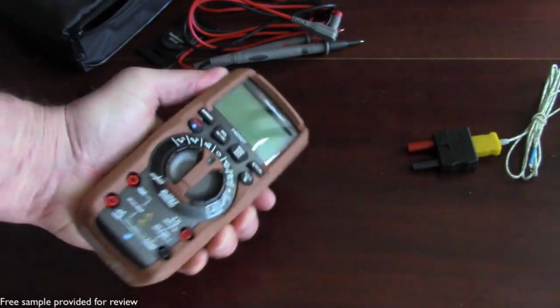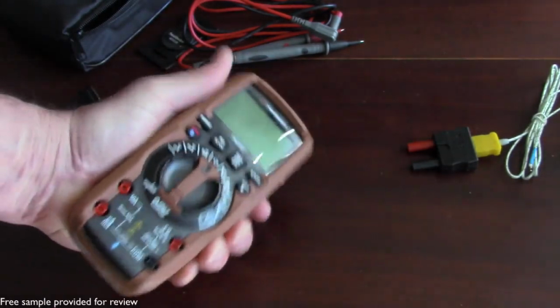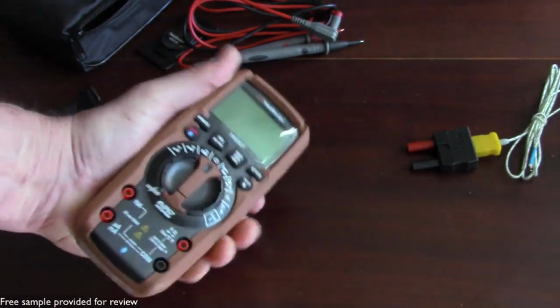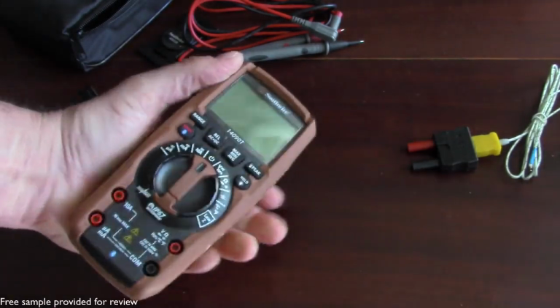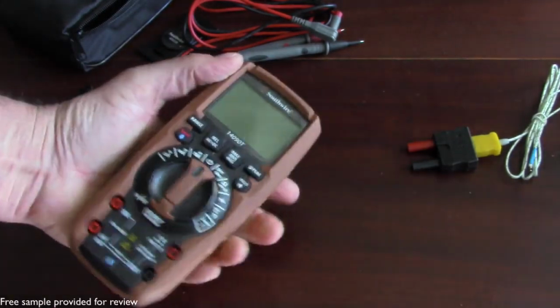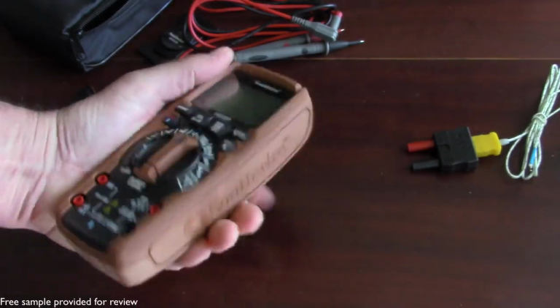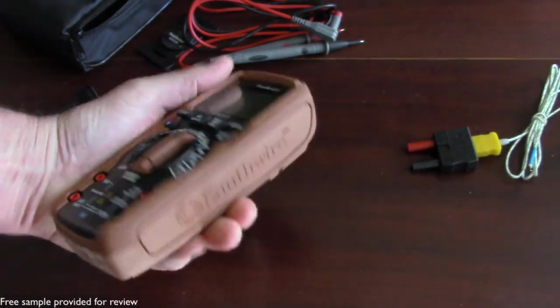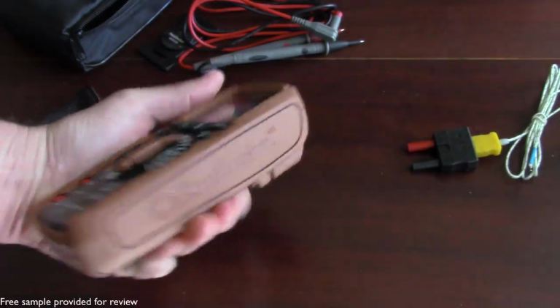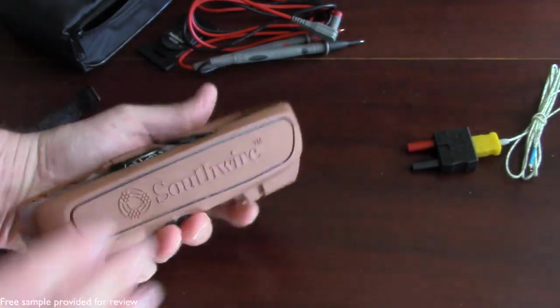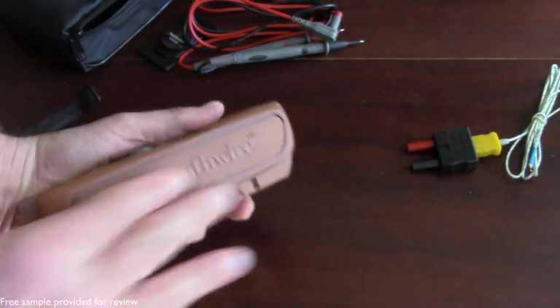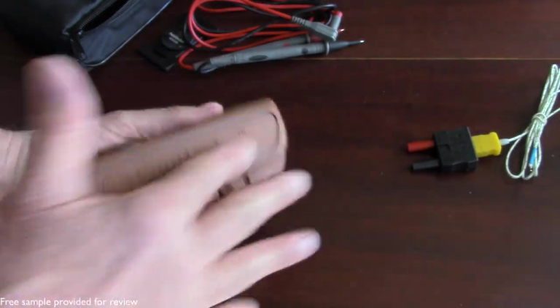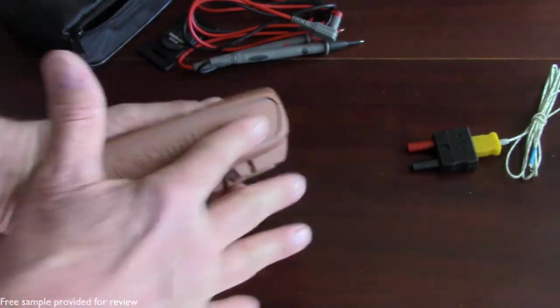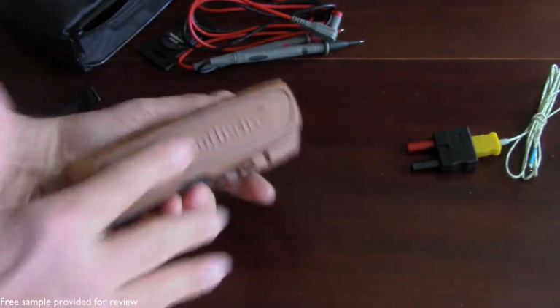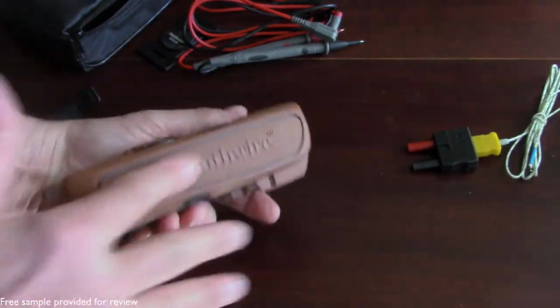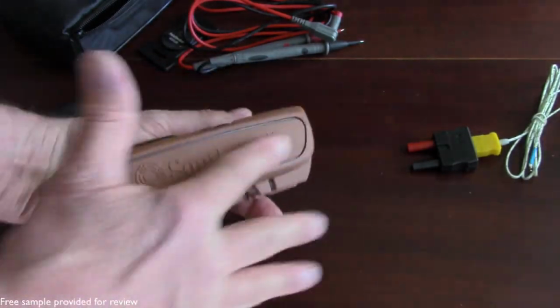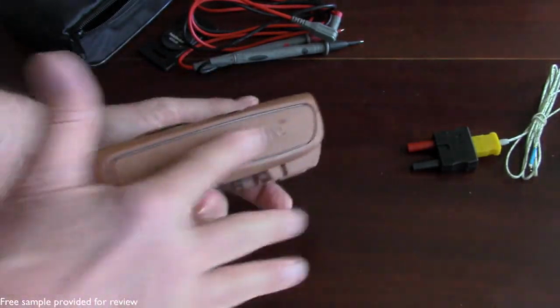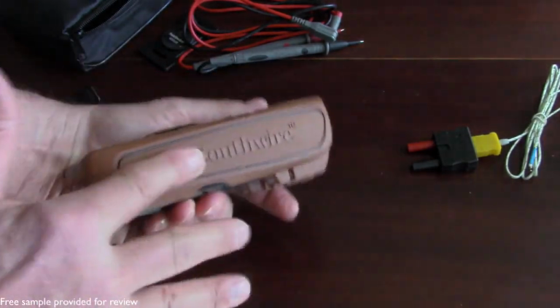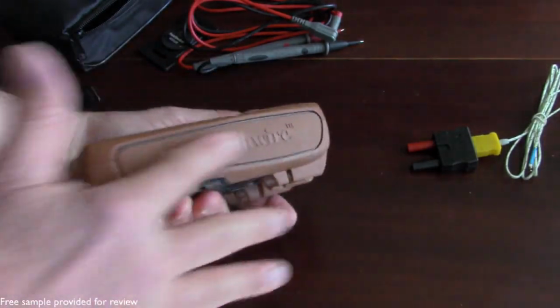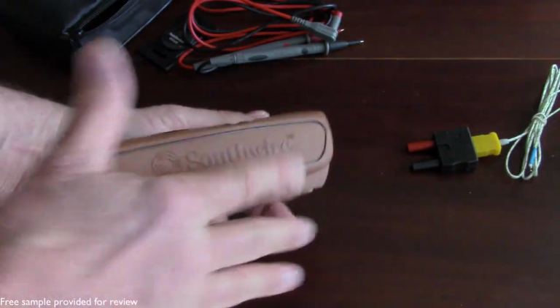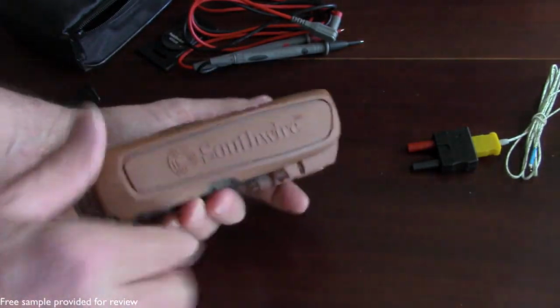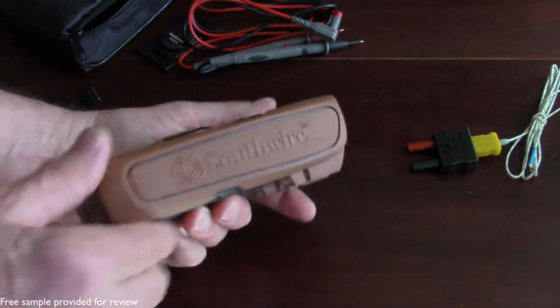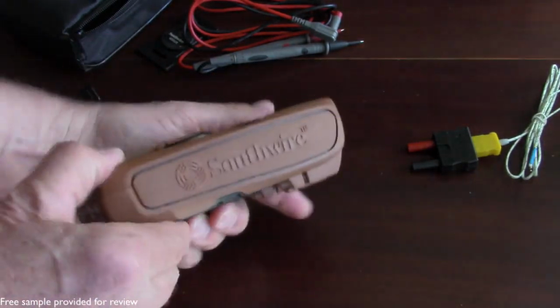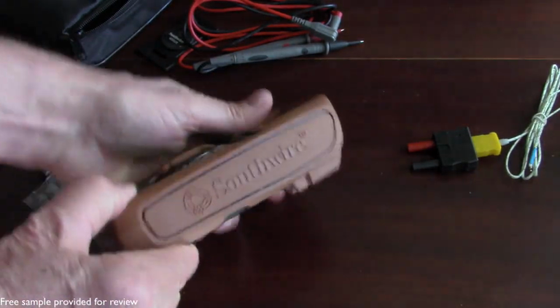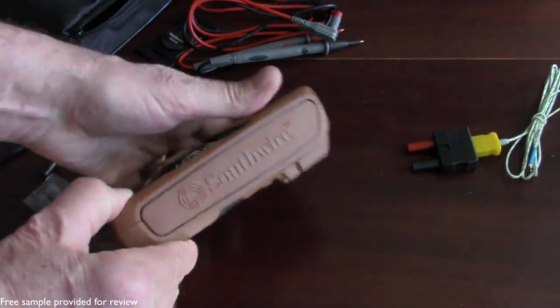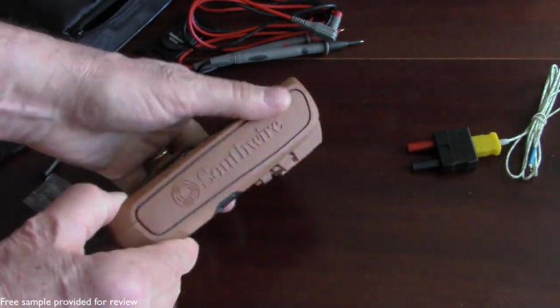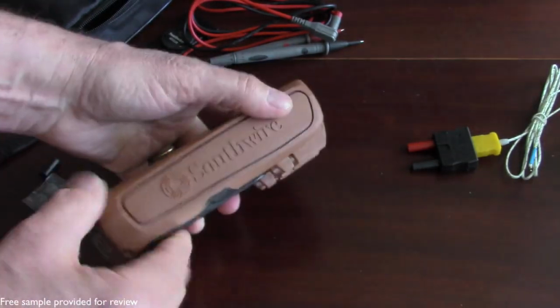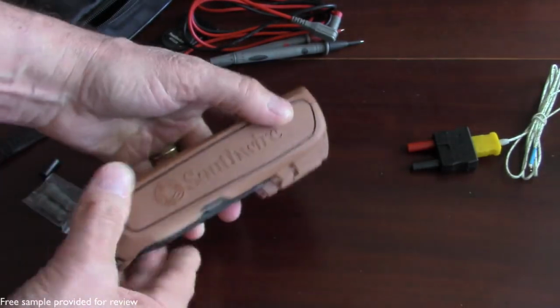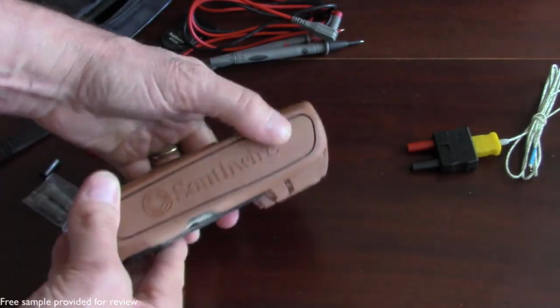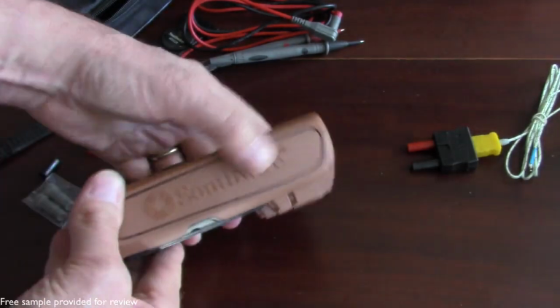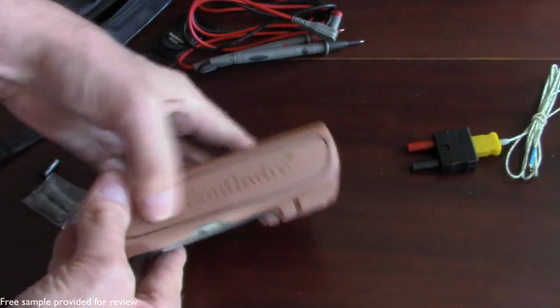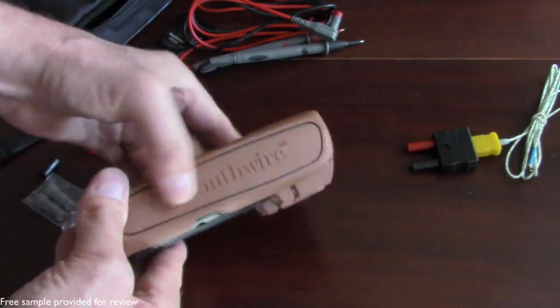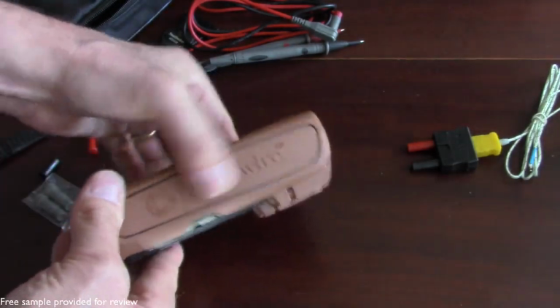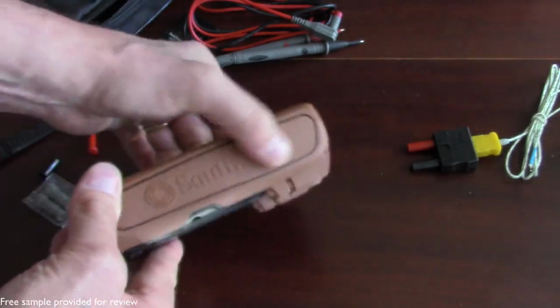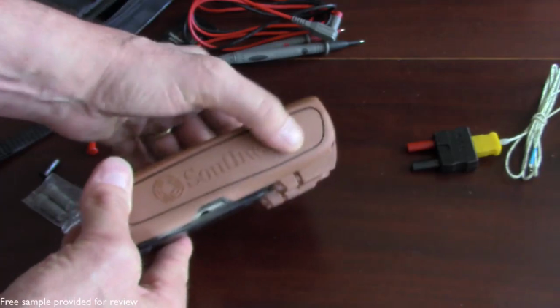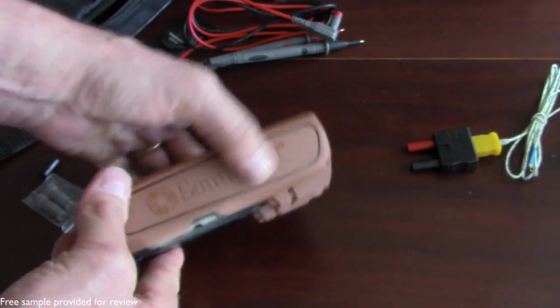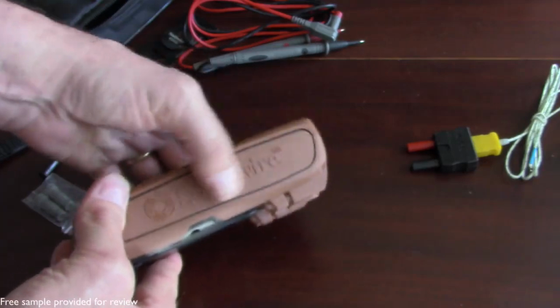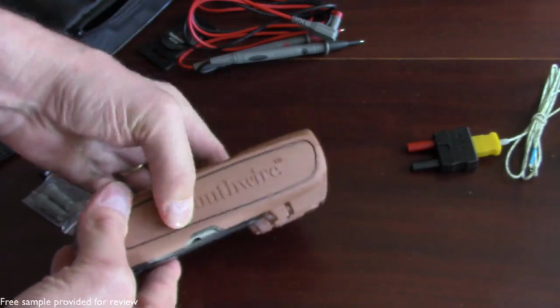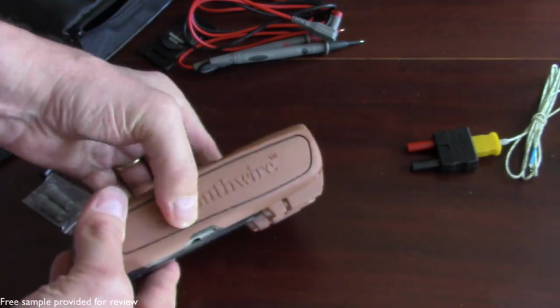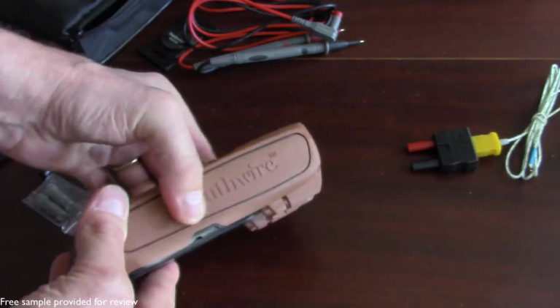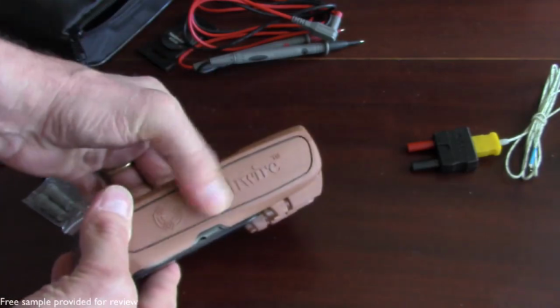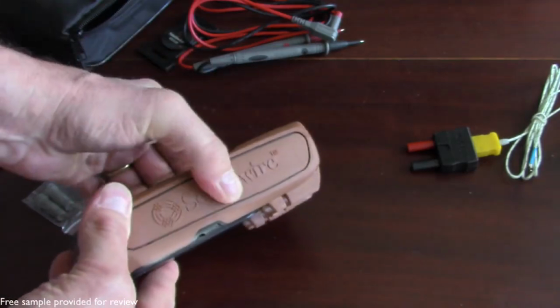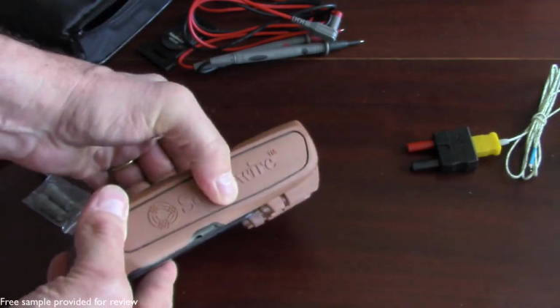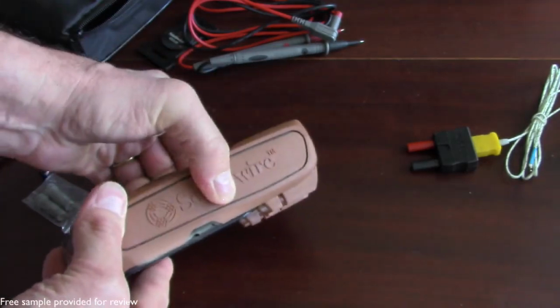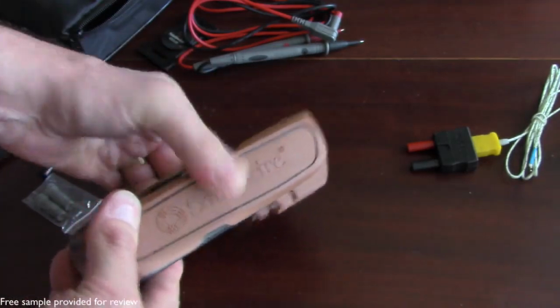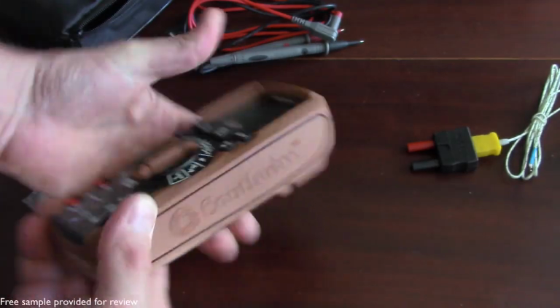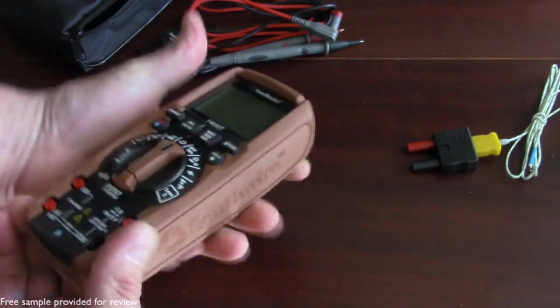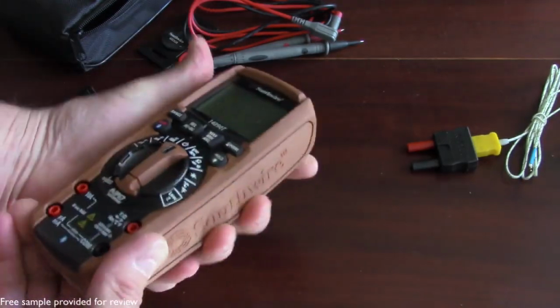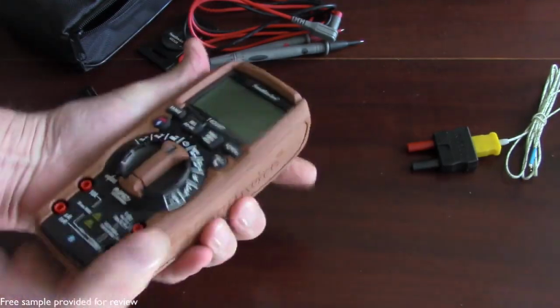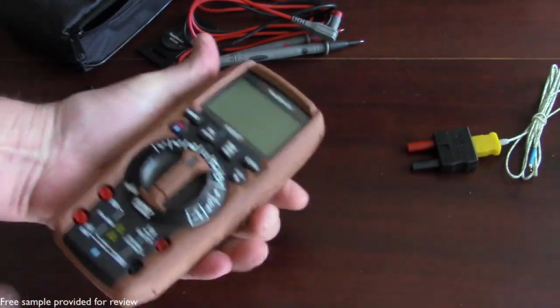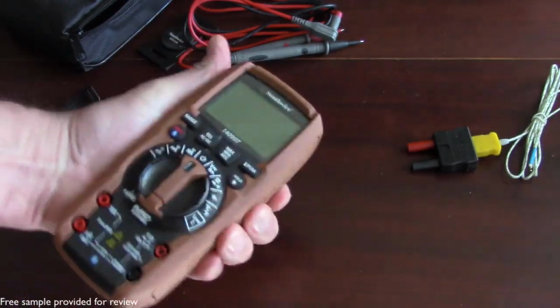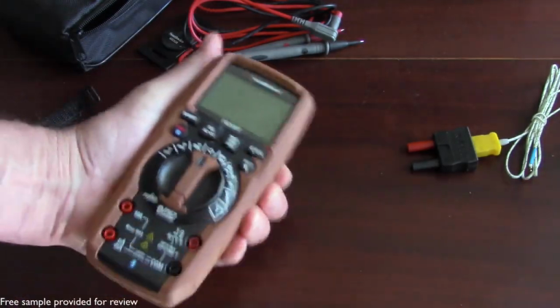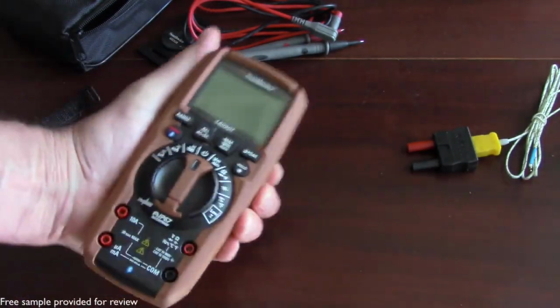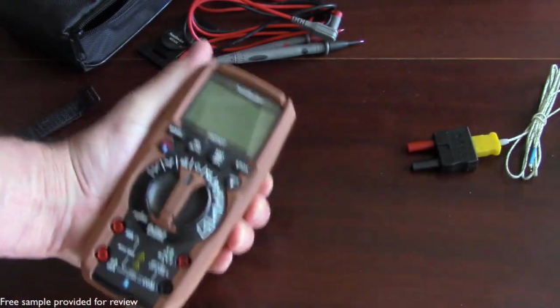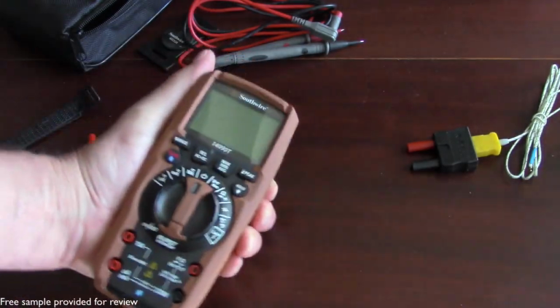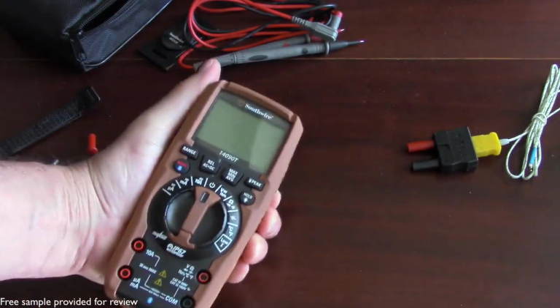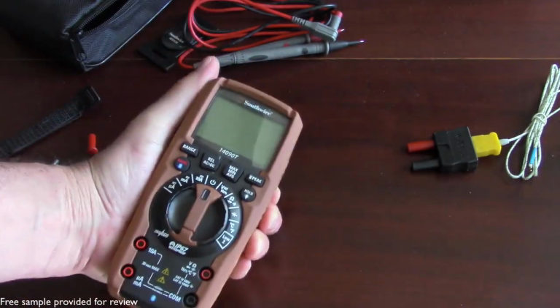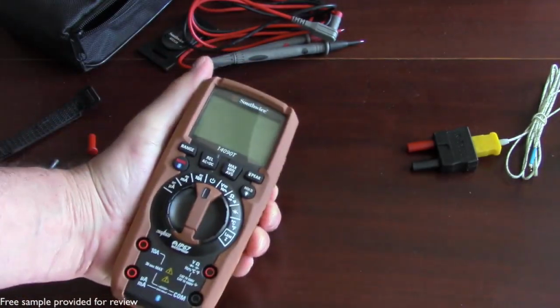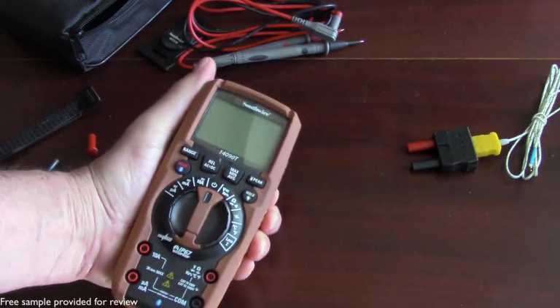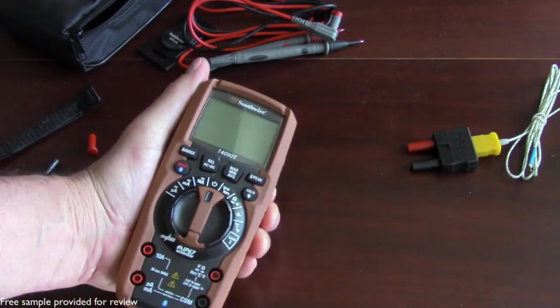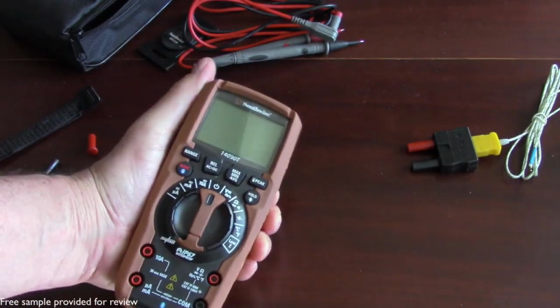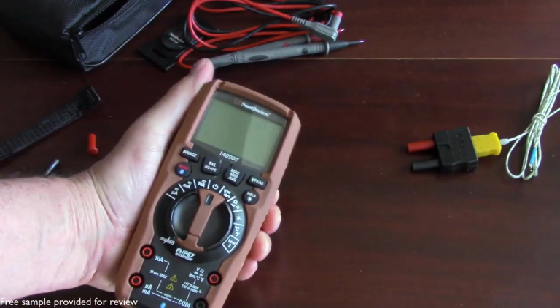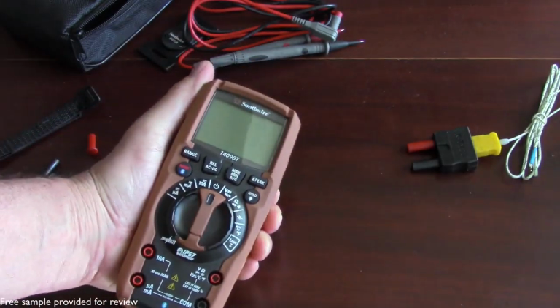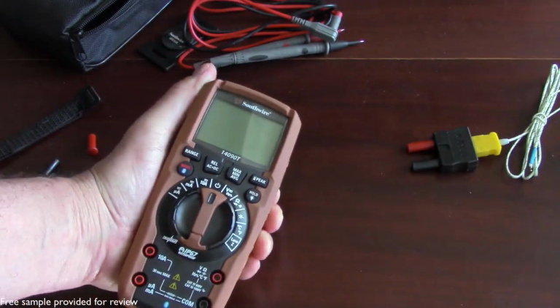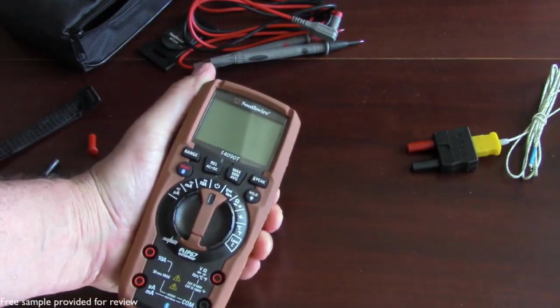It has a very nice protective rubber casing around it that makes it very grippy. I also like the fact that it has the name embossed on the side, which just adds to the grippiness when you're holding it.